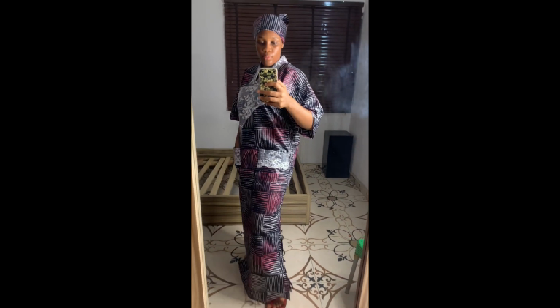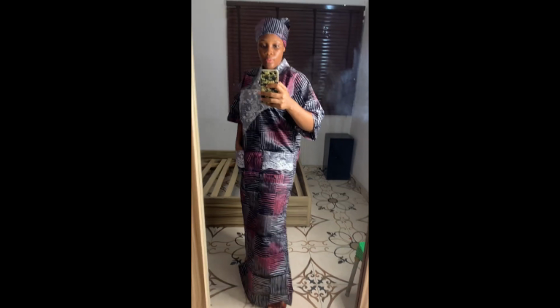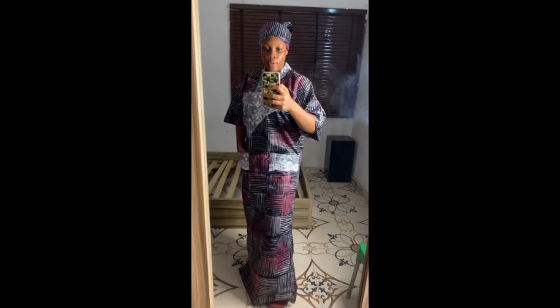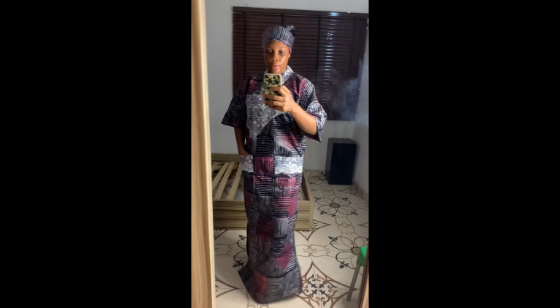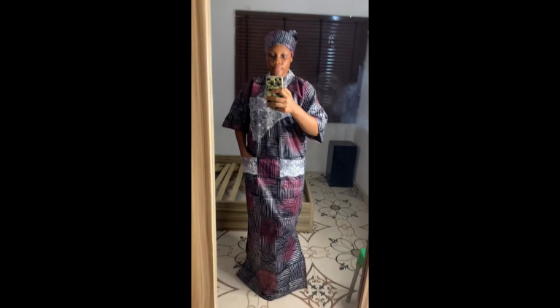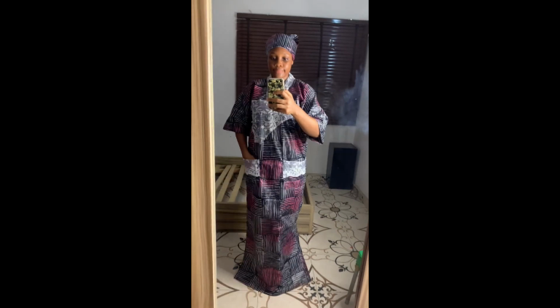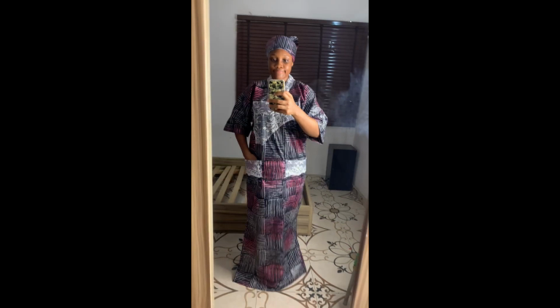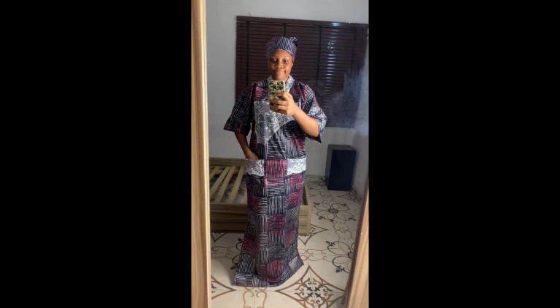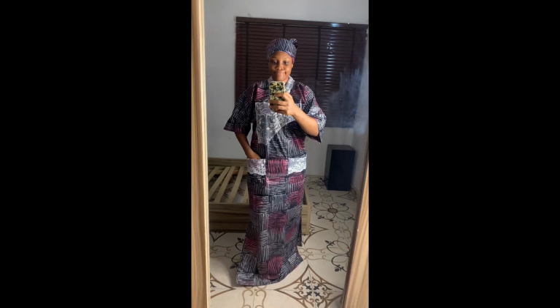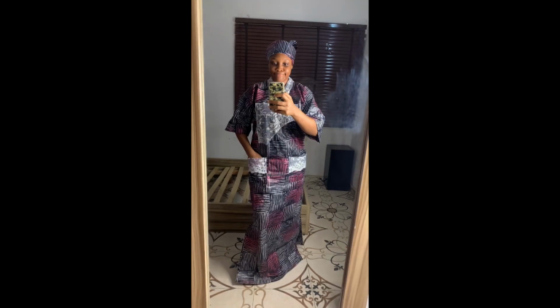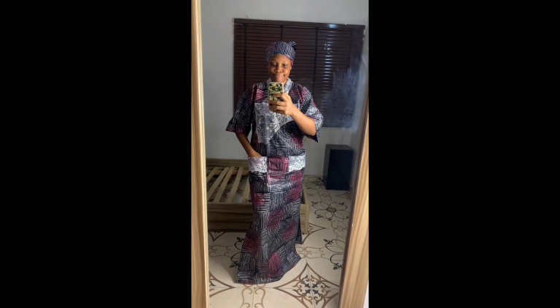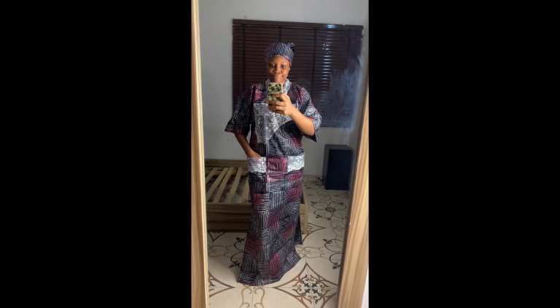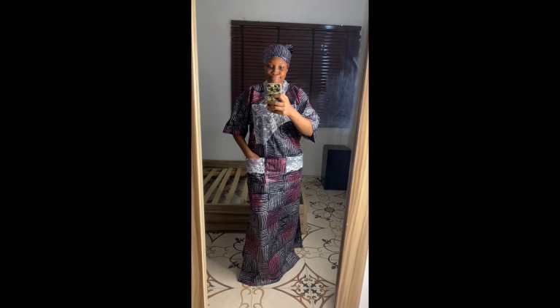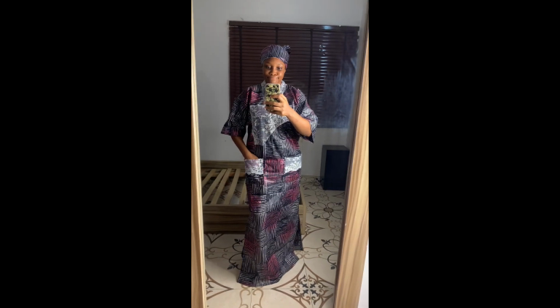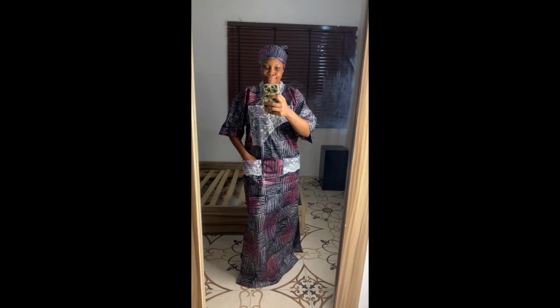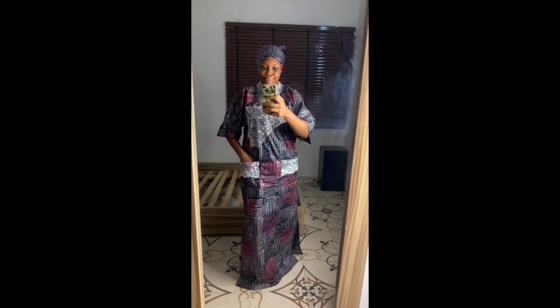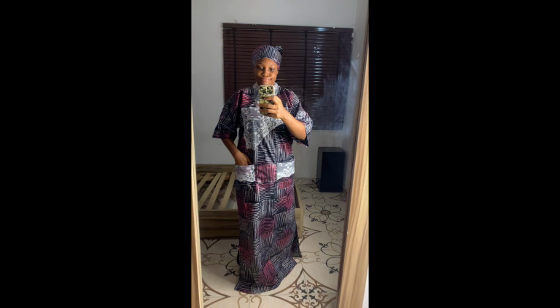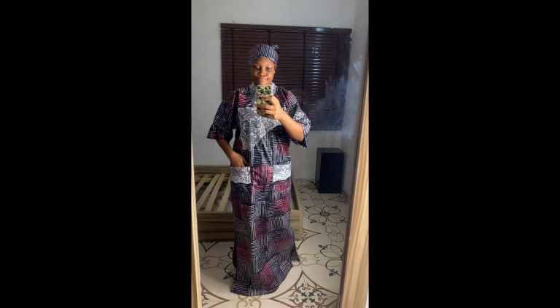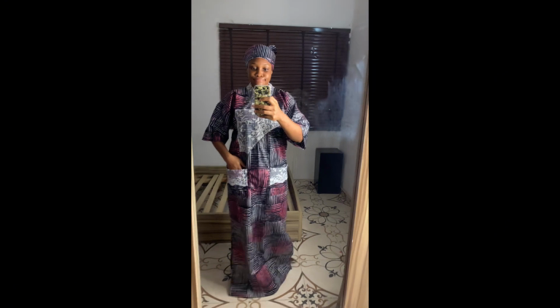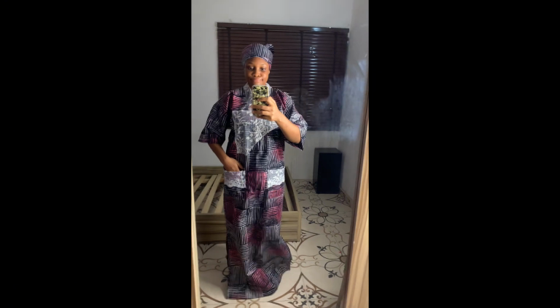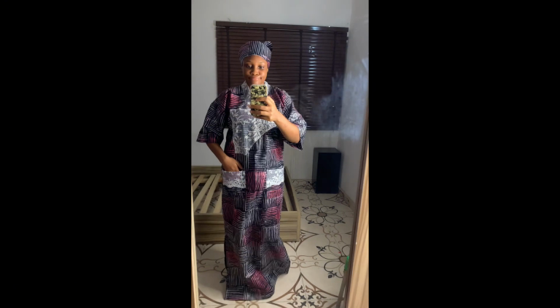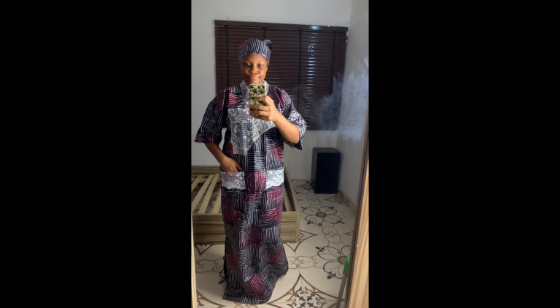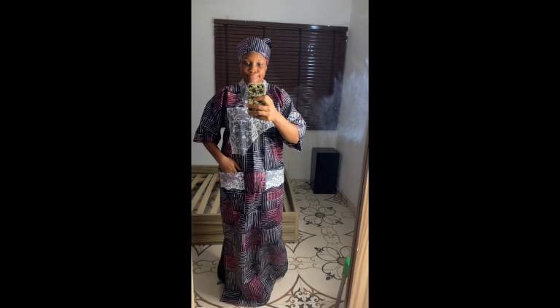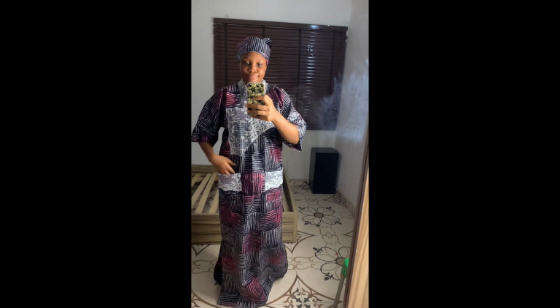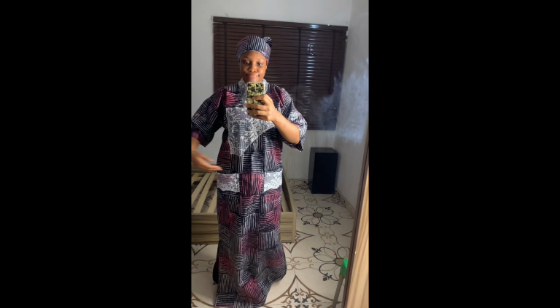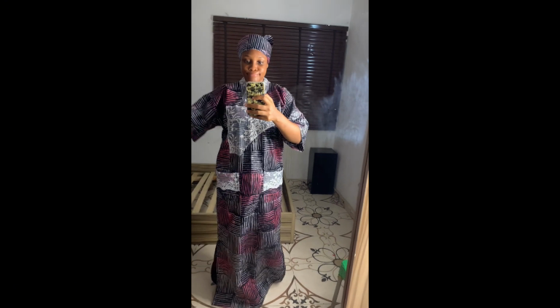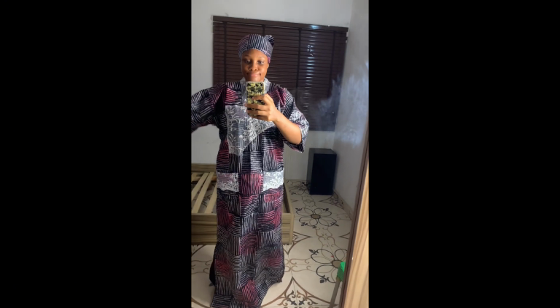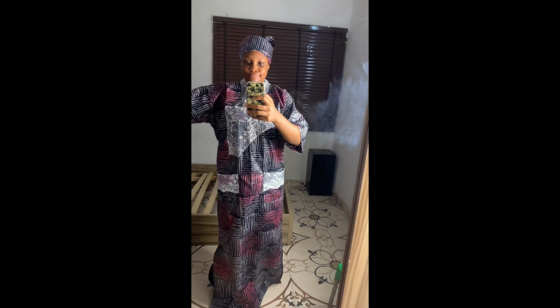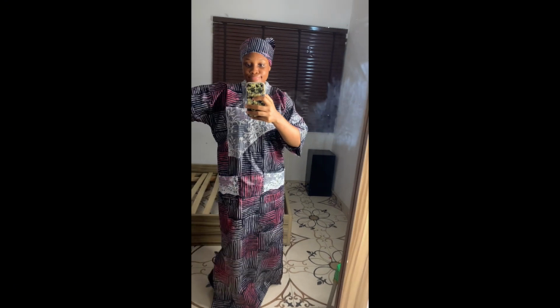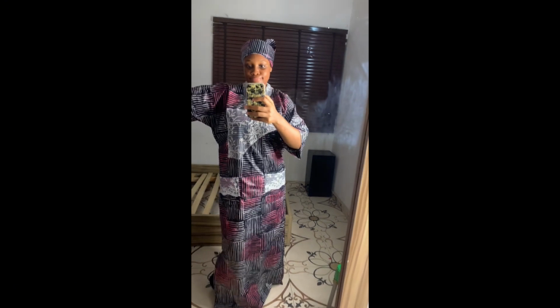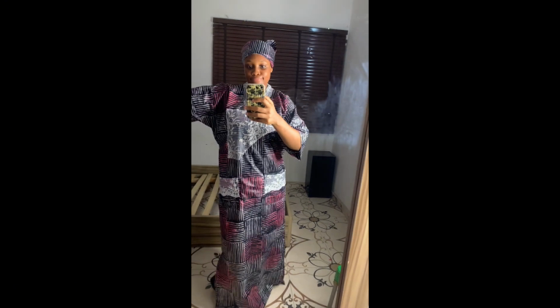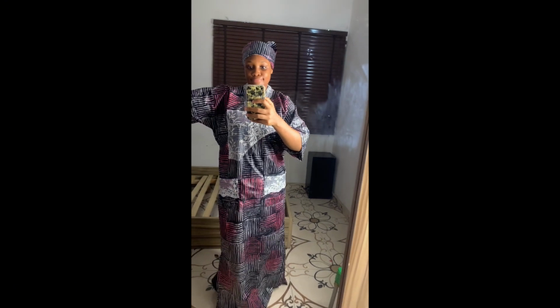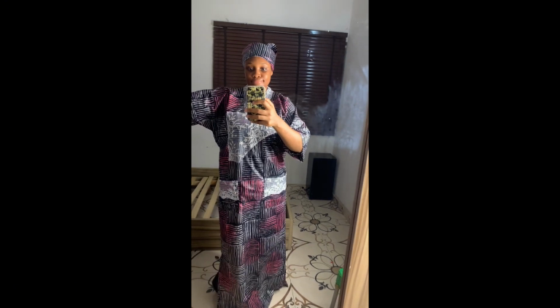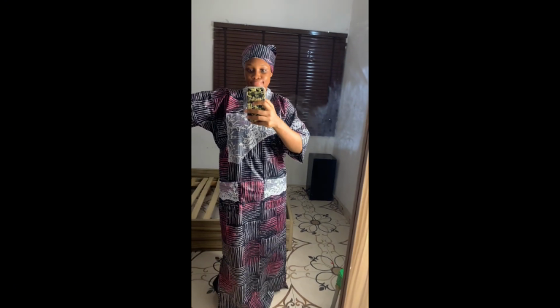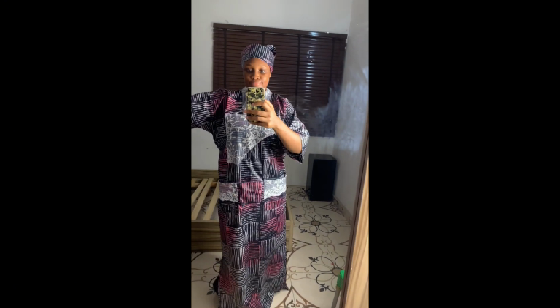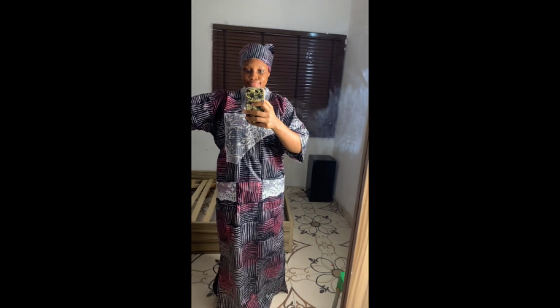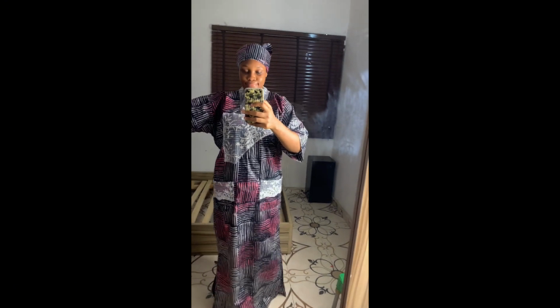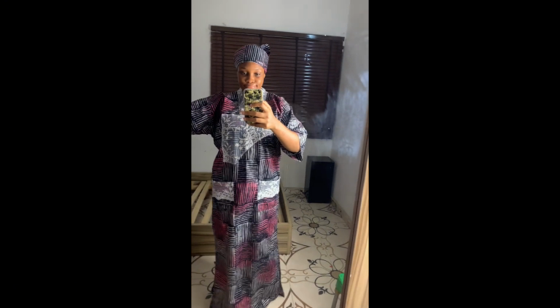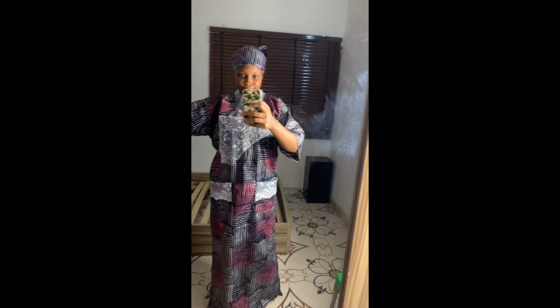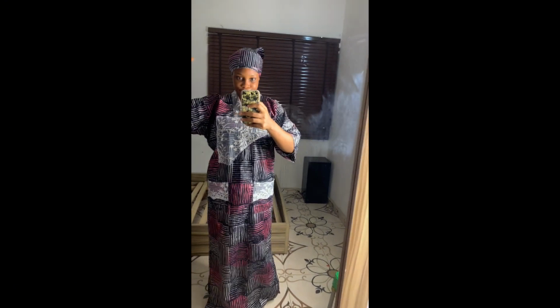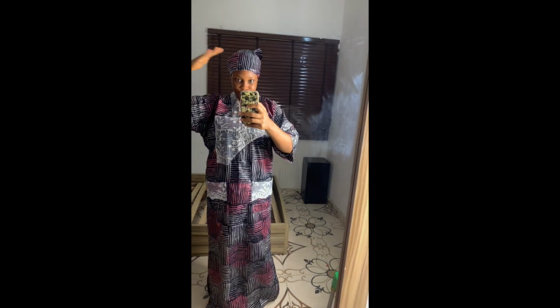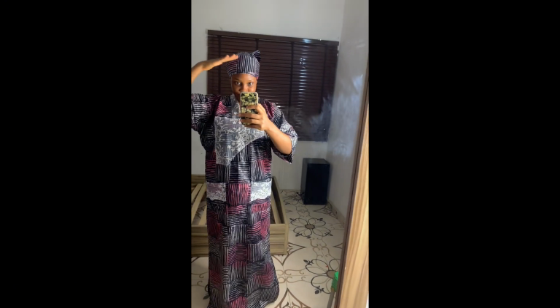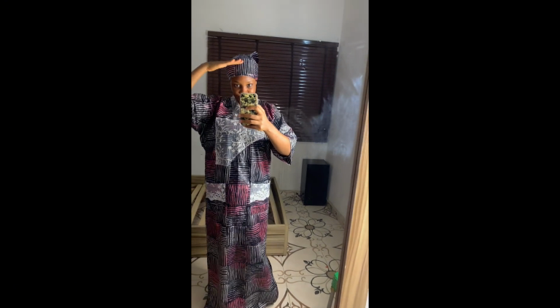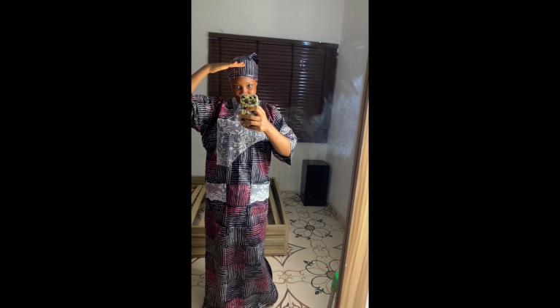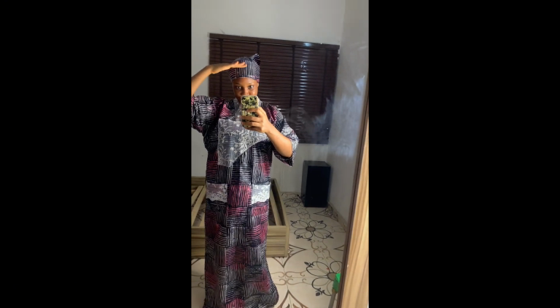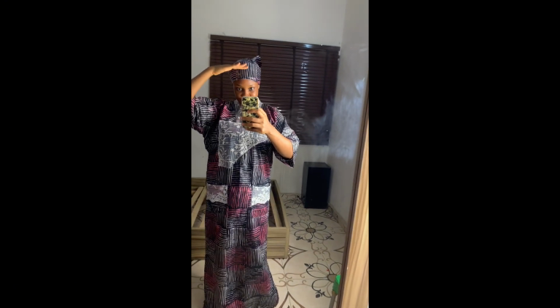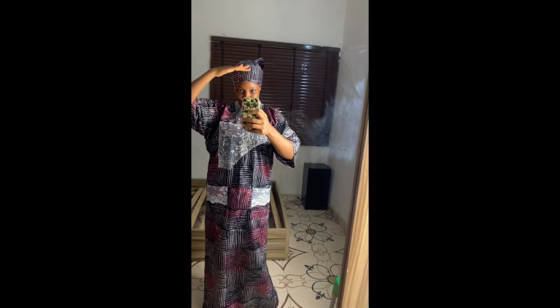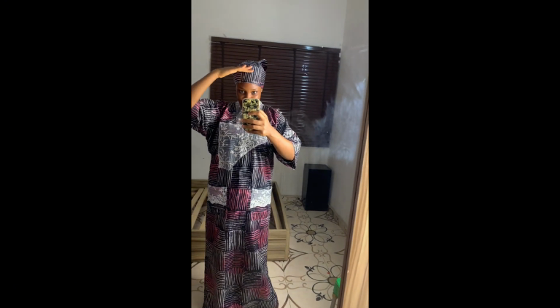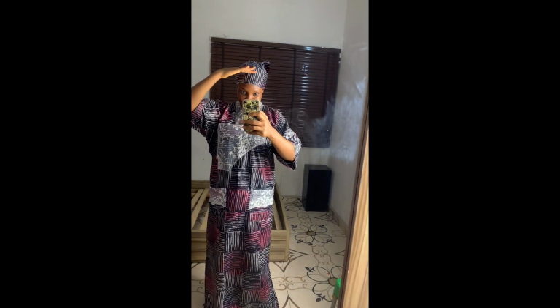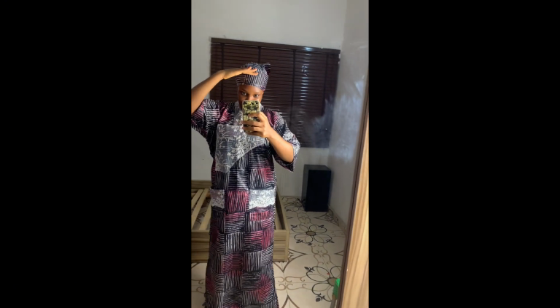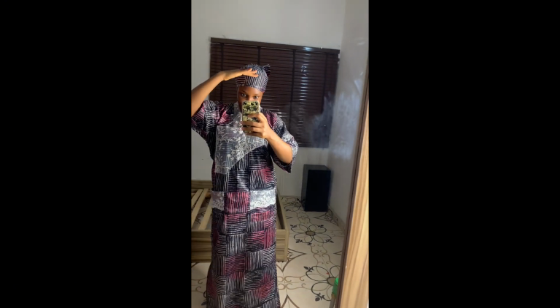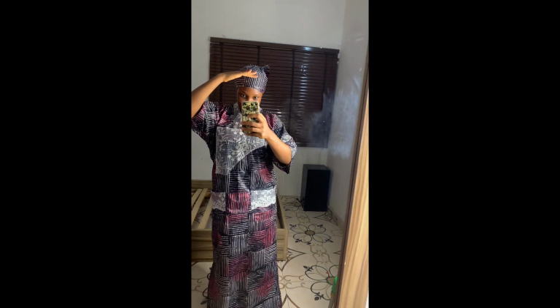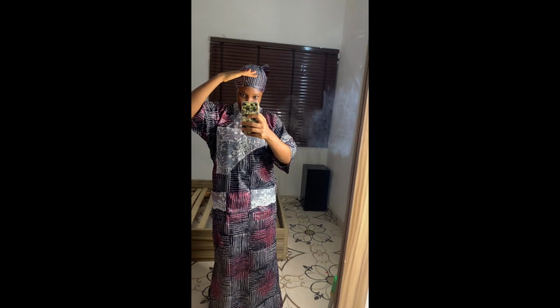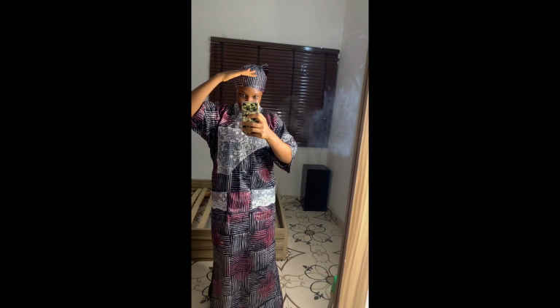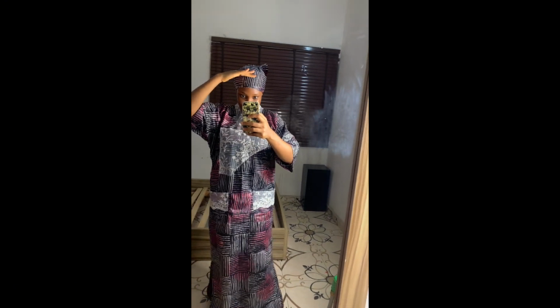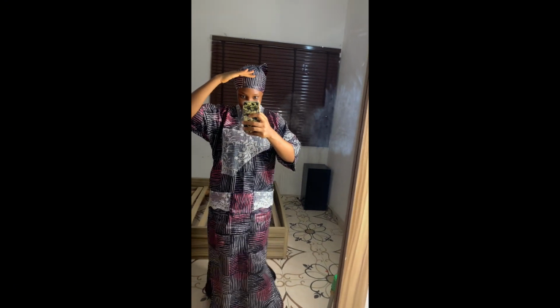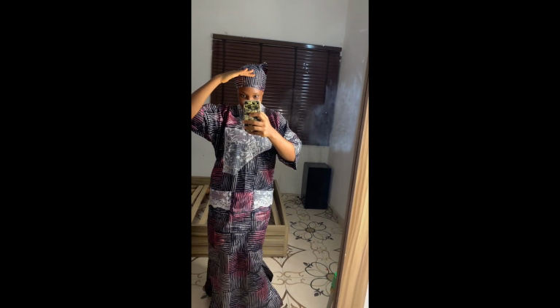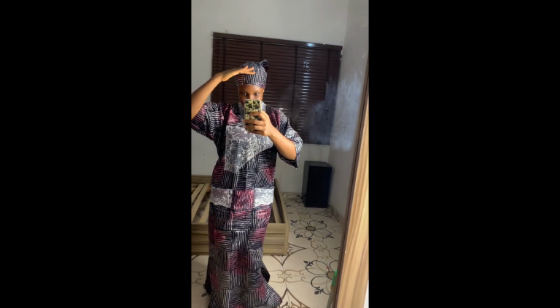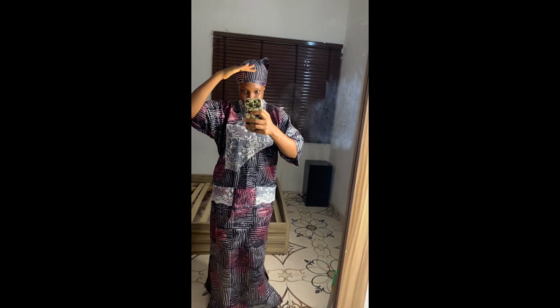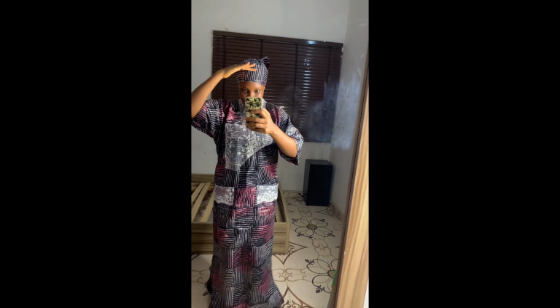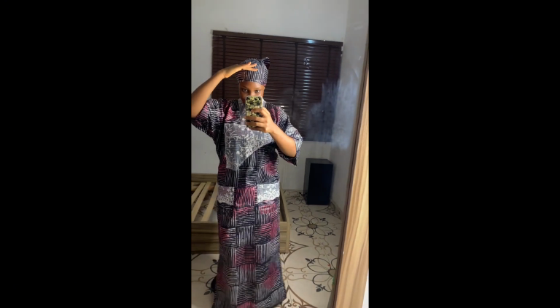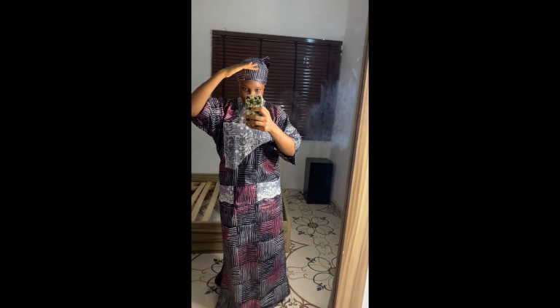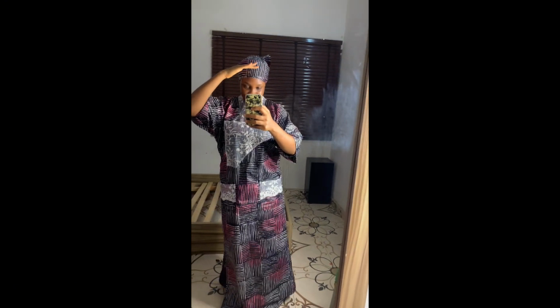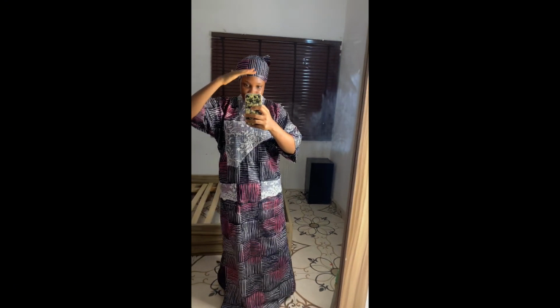Let me know if you prefer this kaftan look or the first butterfly look. Thank you for watching — see you in my next tutorial, bye!